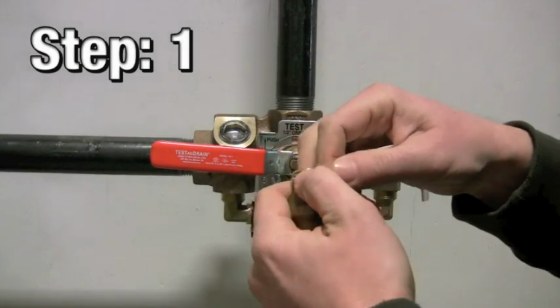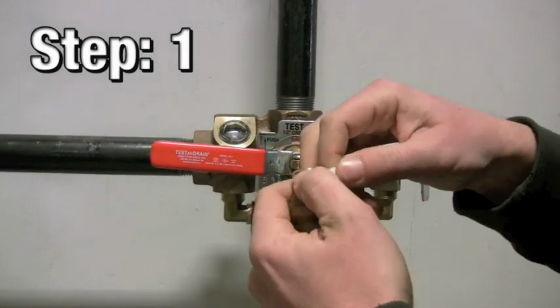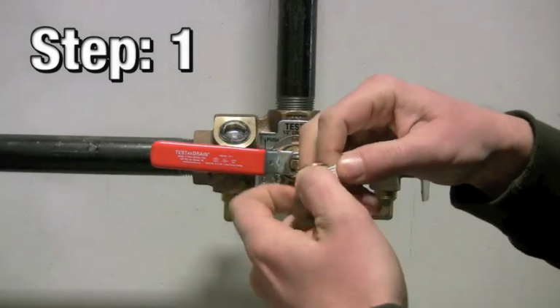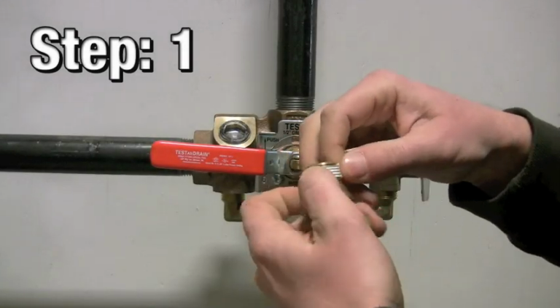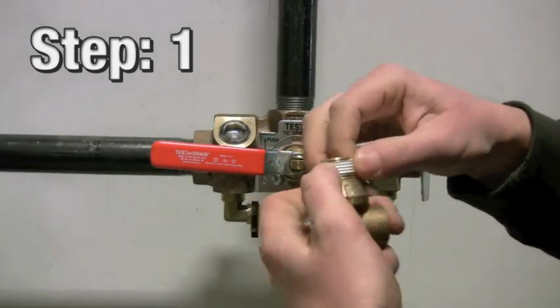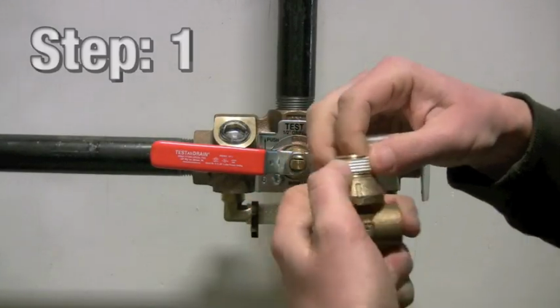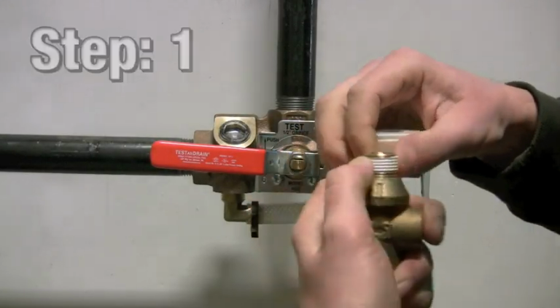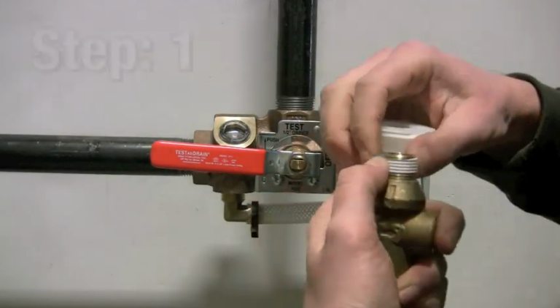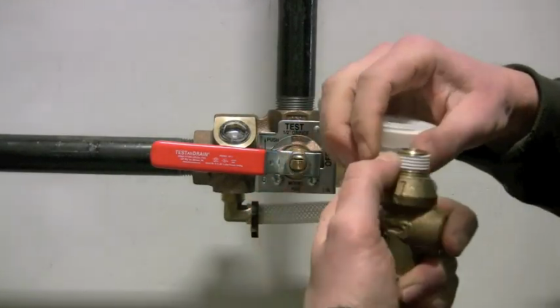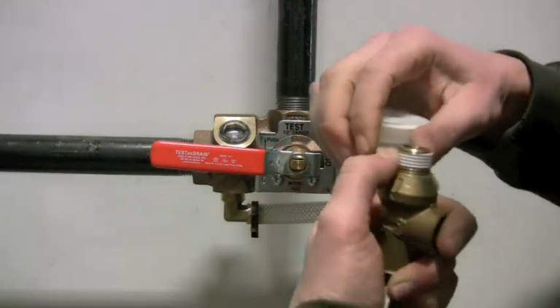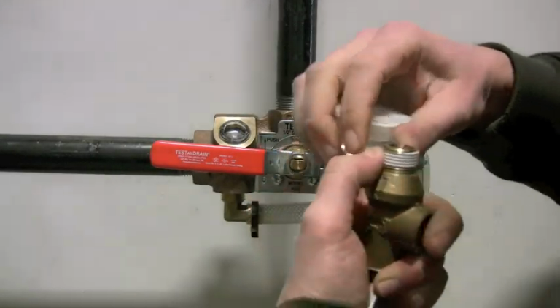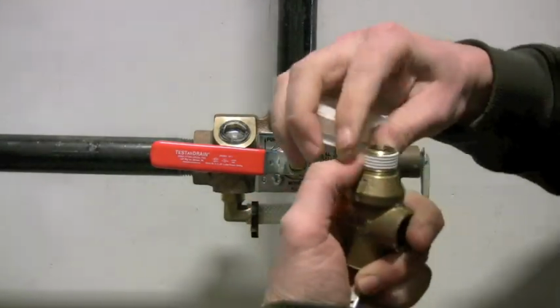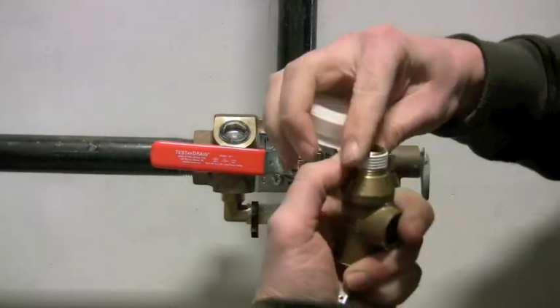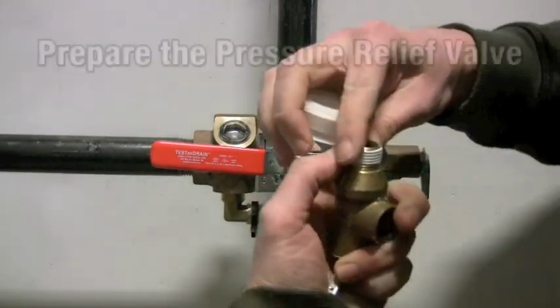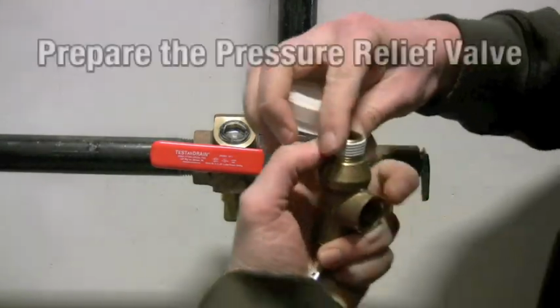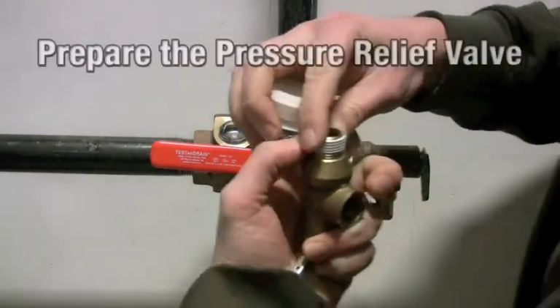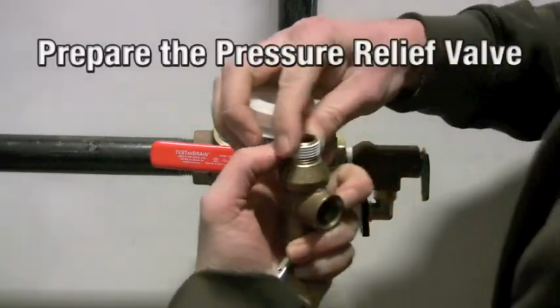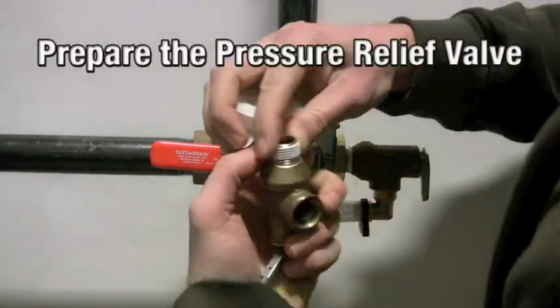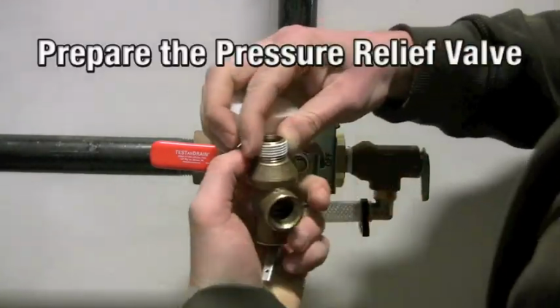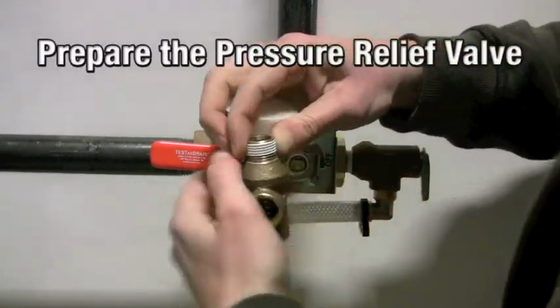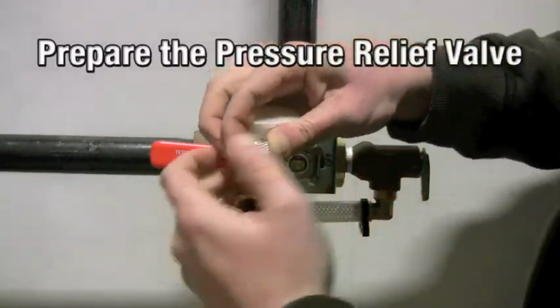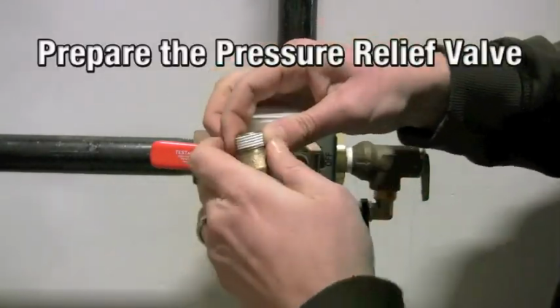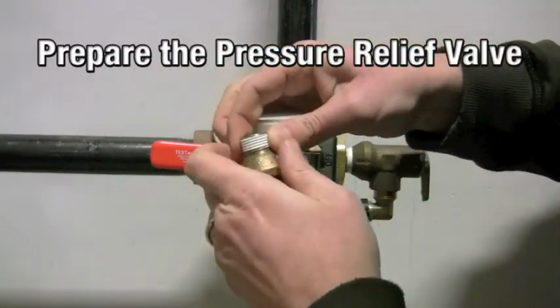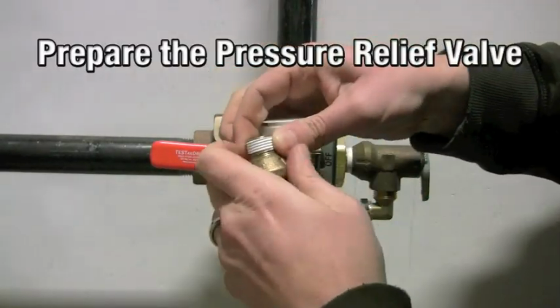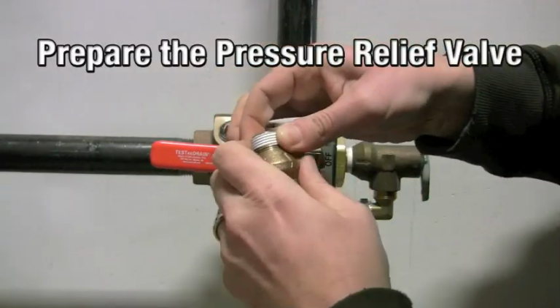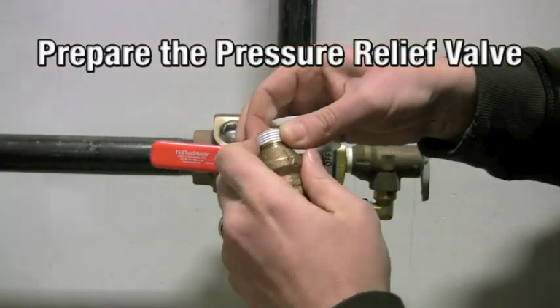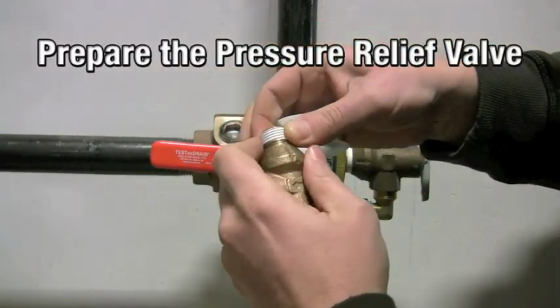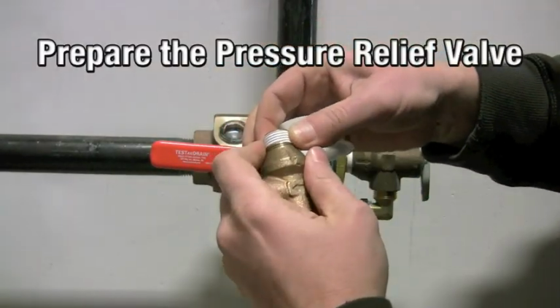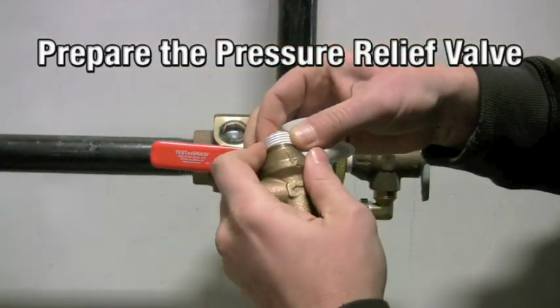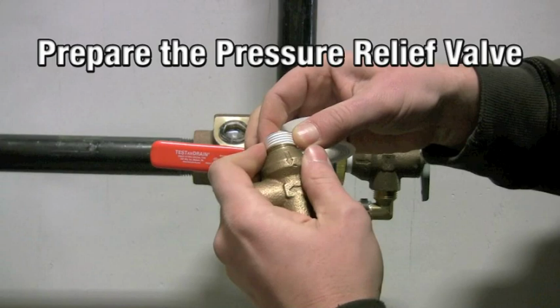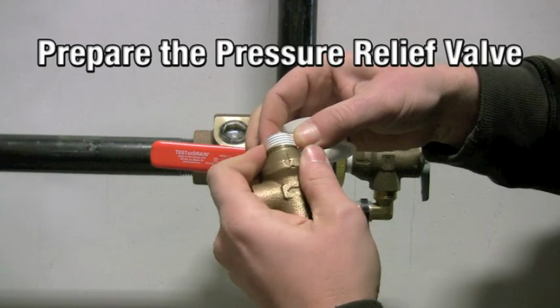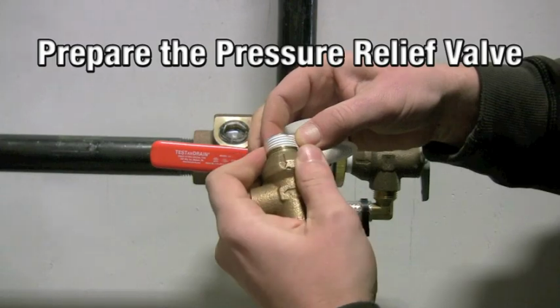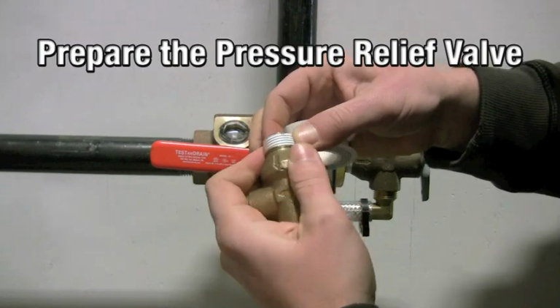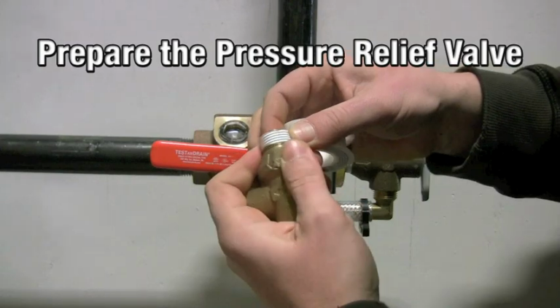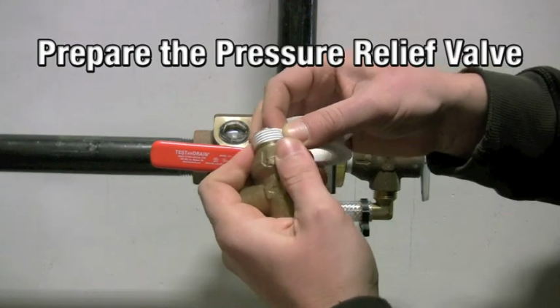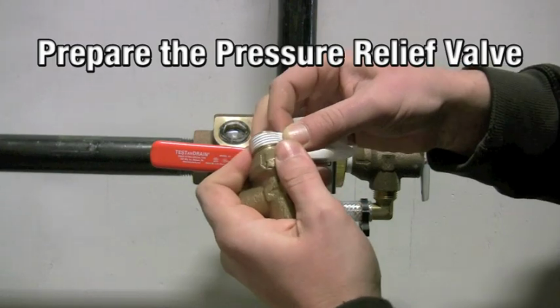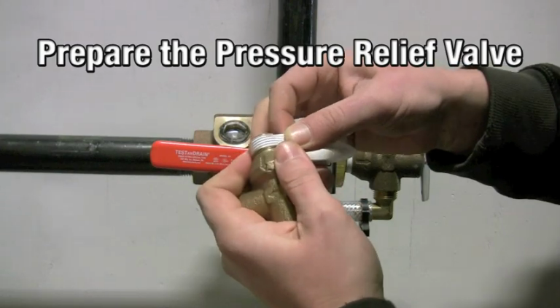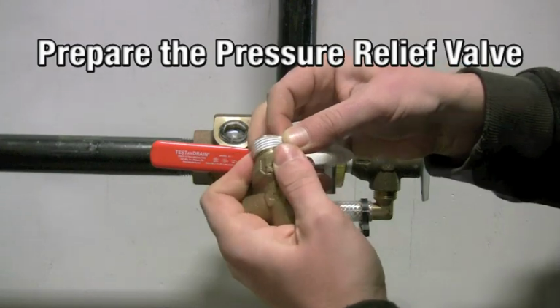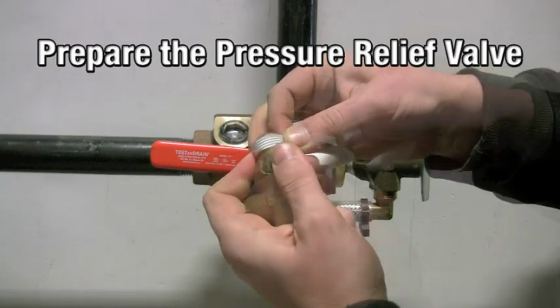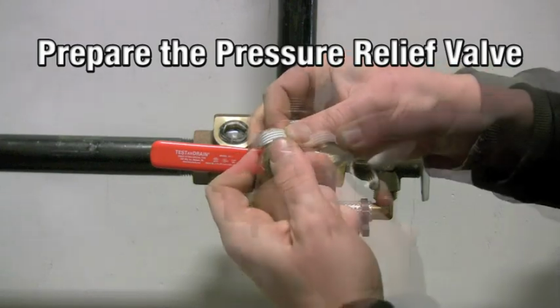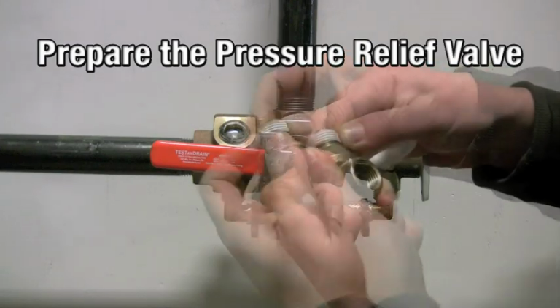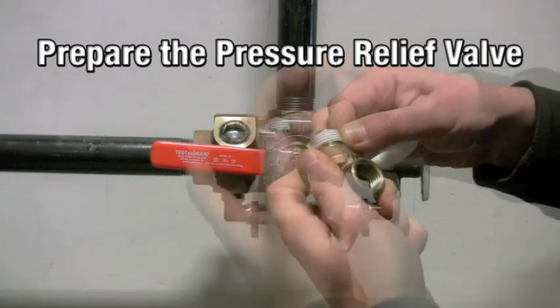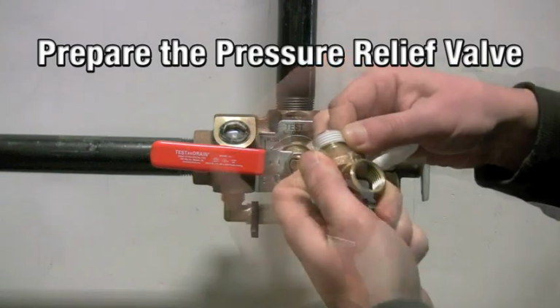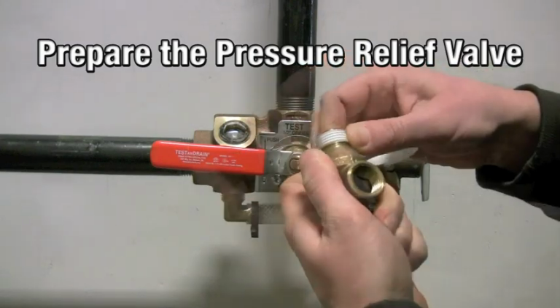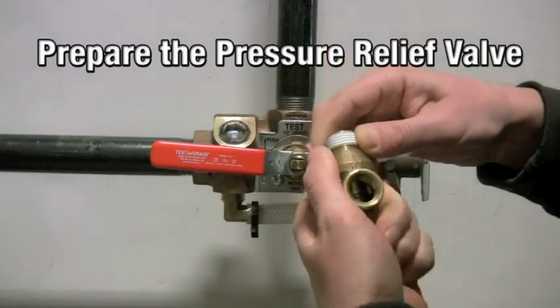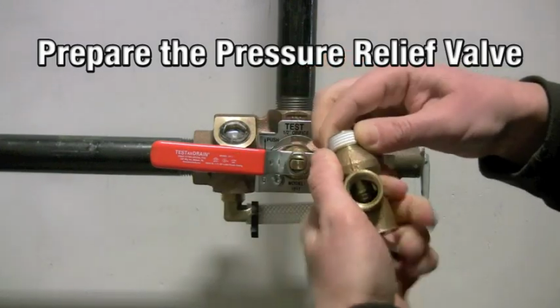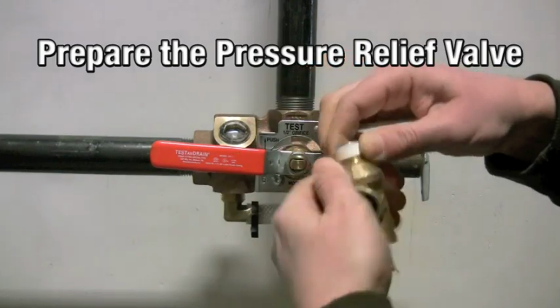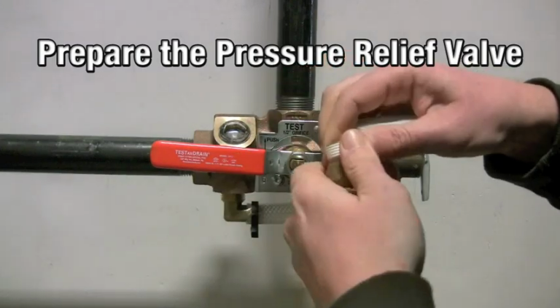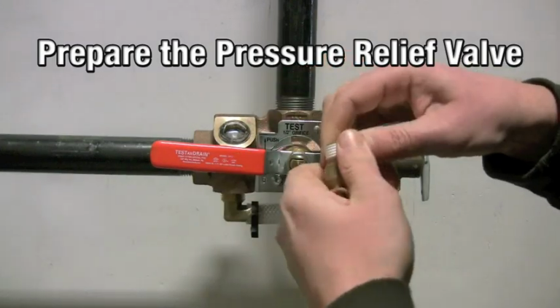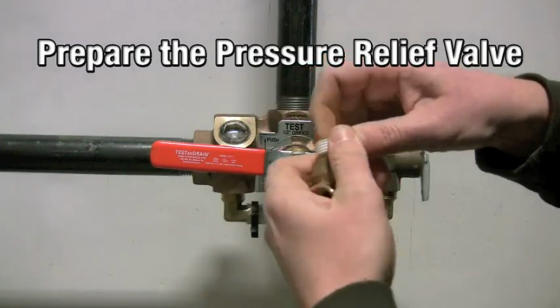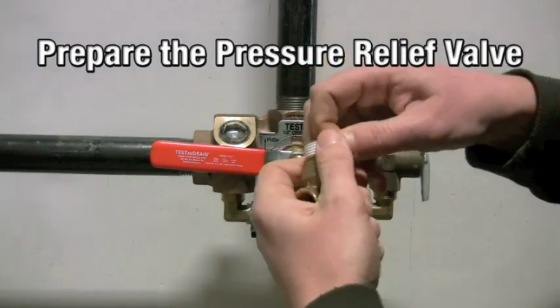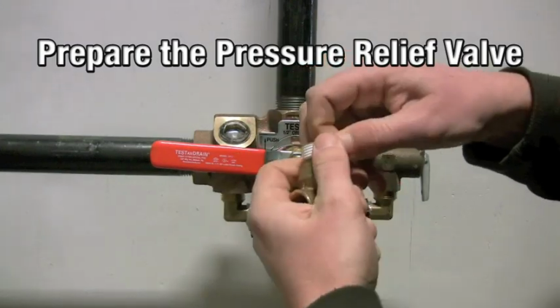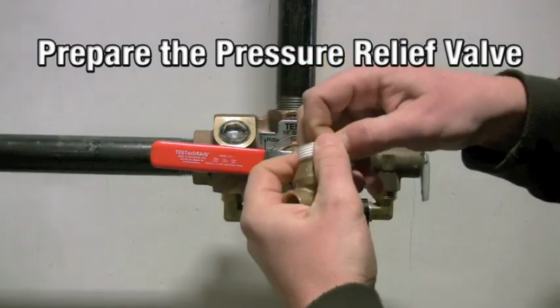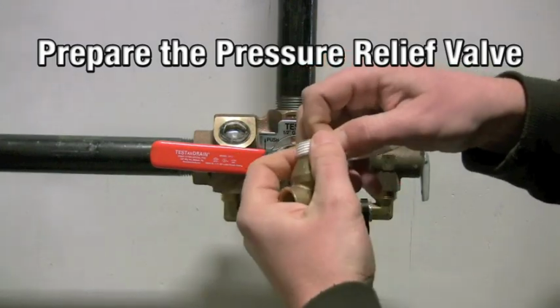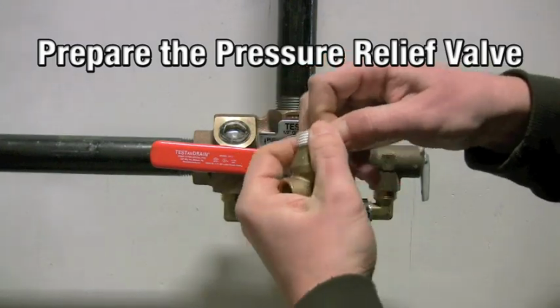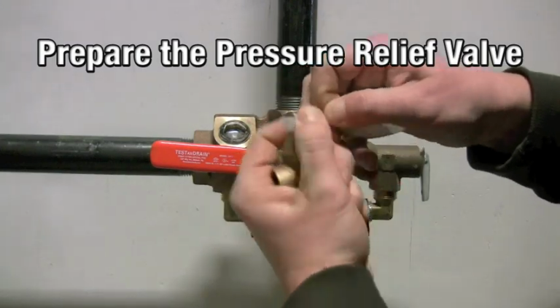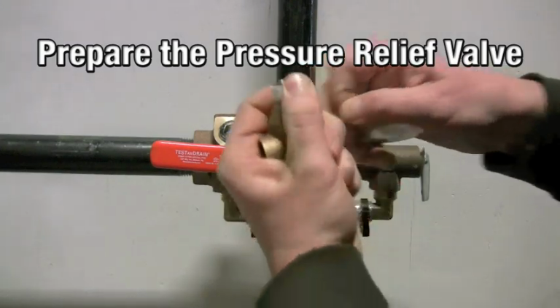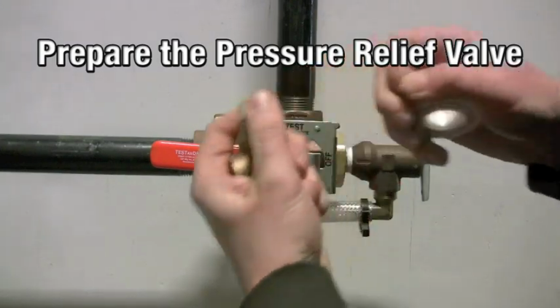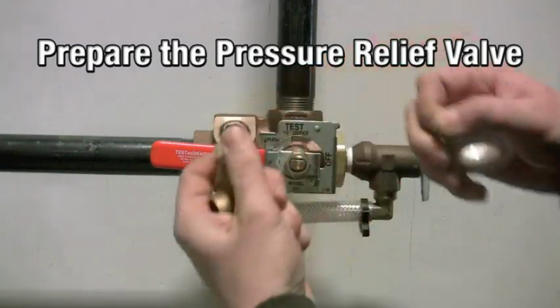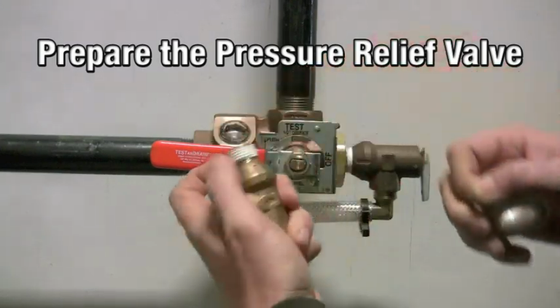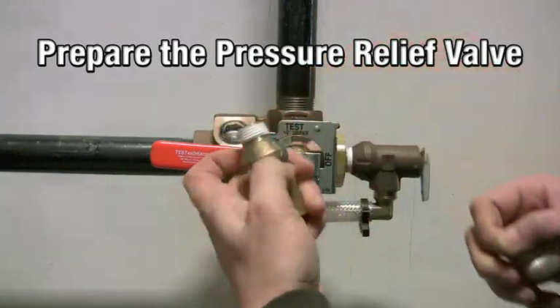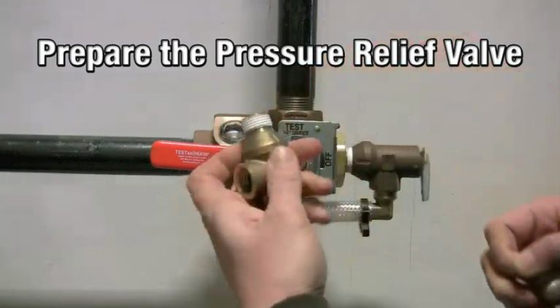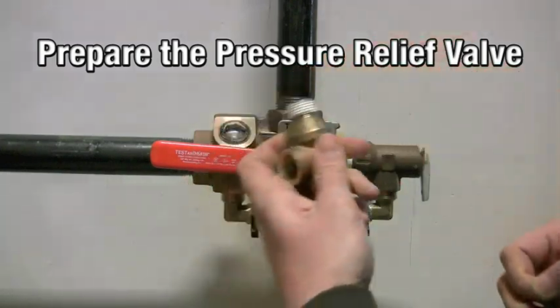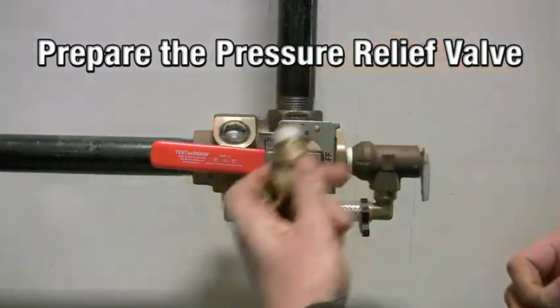First step: prepare the new pressure relief valve with PTFE tape. Preparing it beforehand will save water usage in future steps.